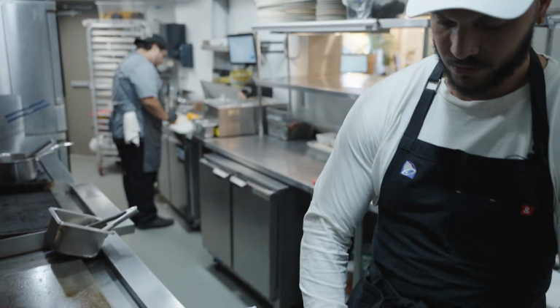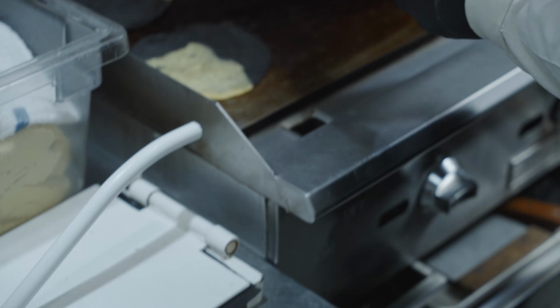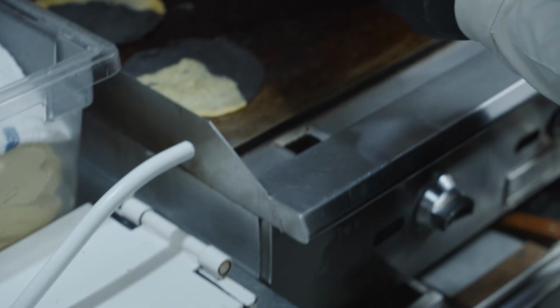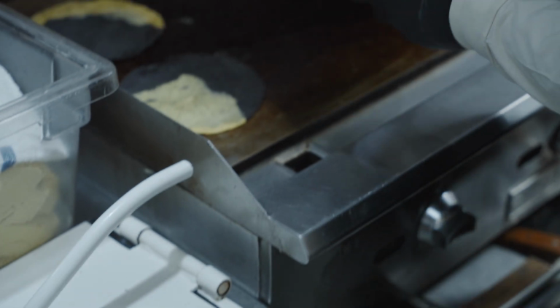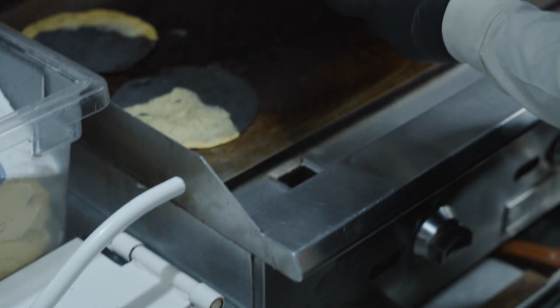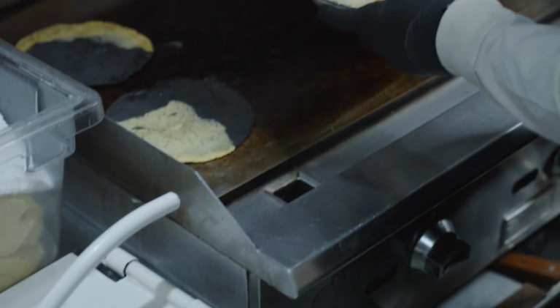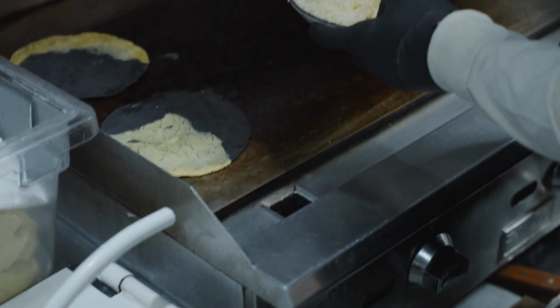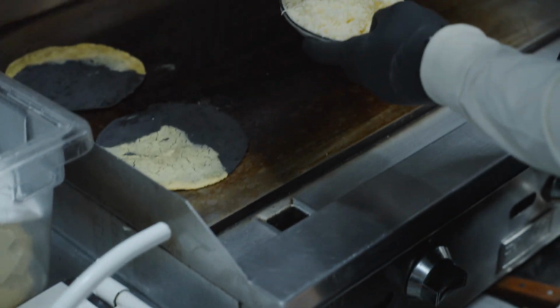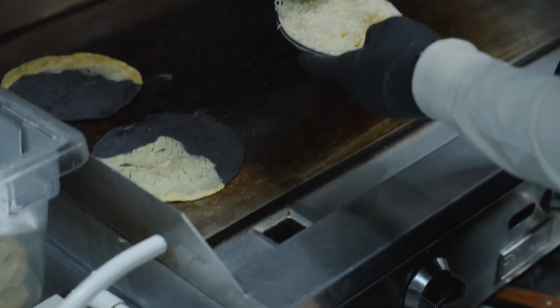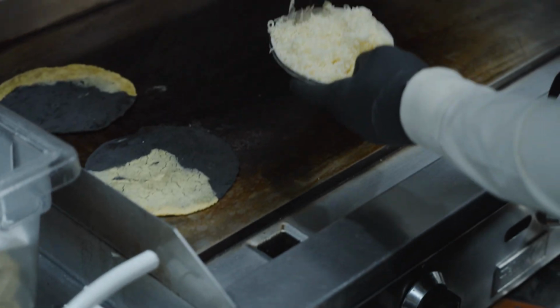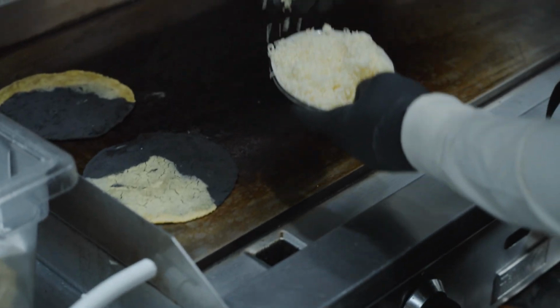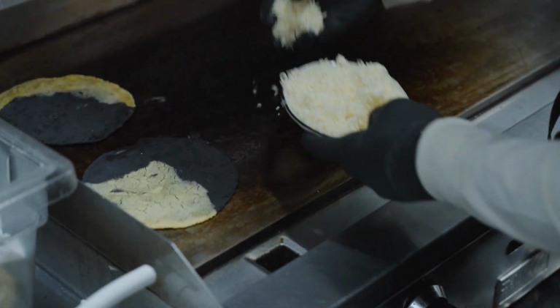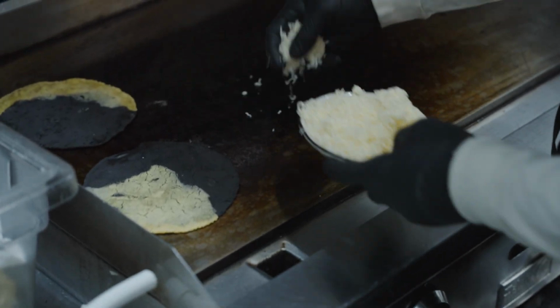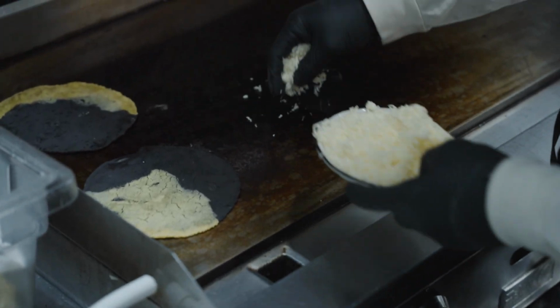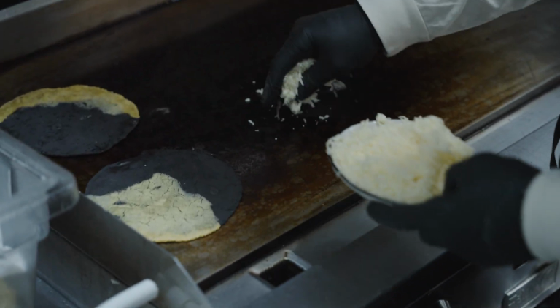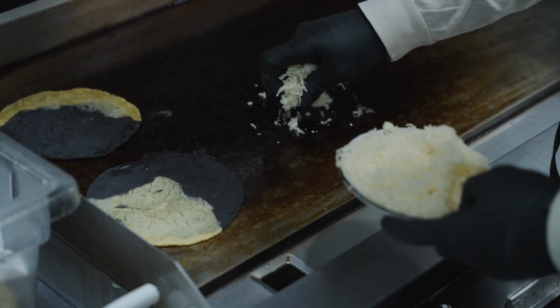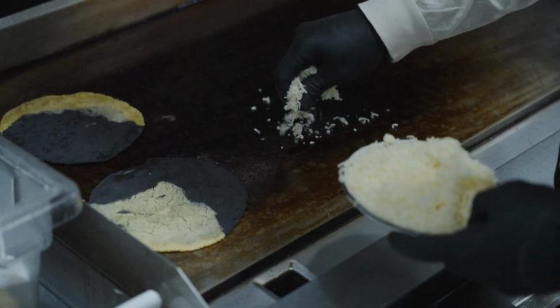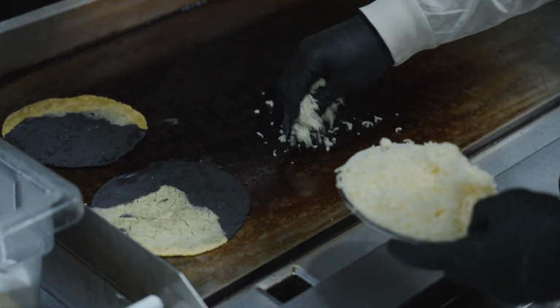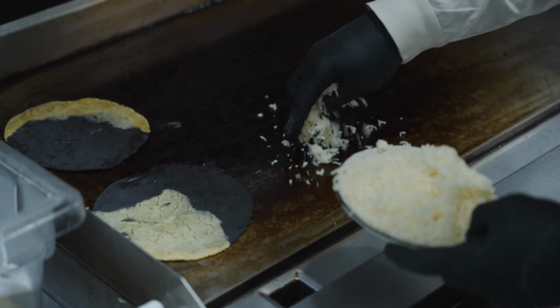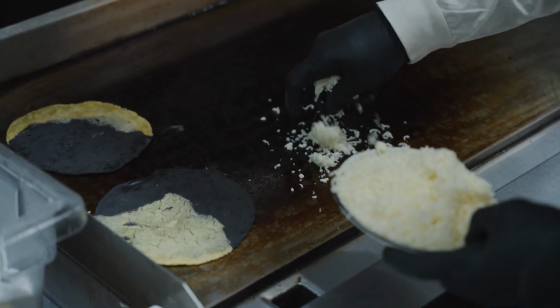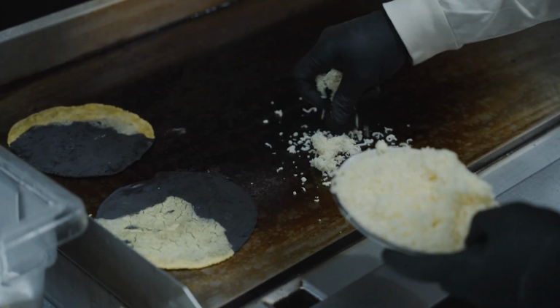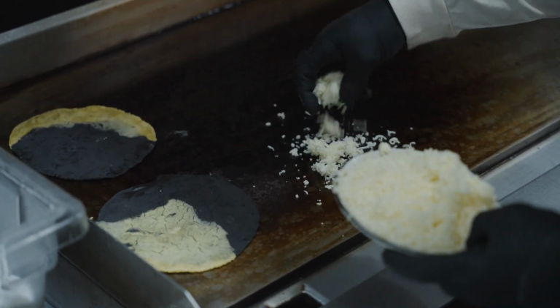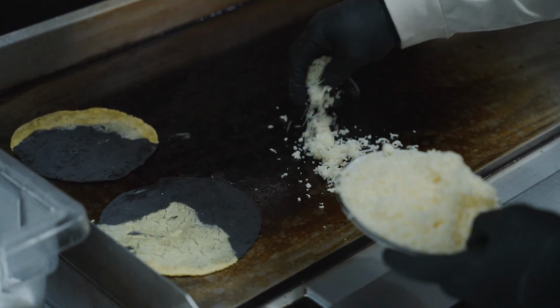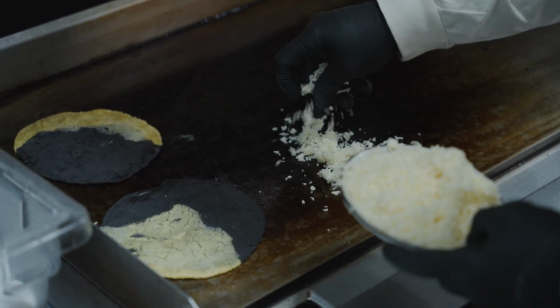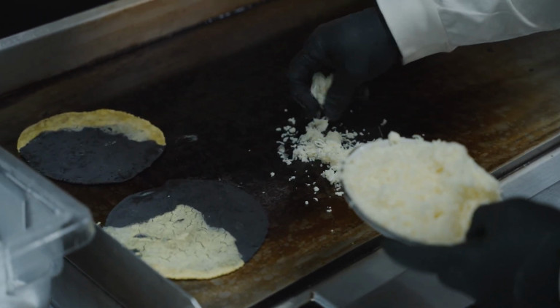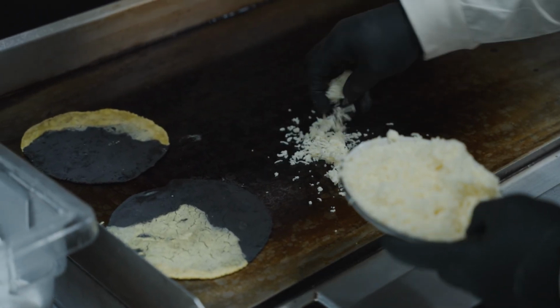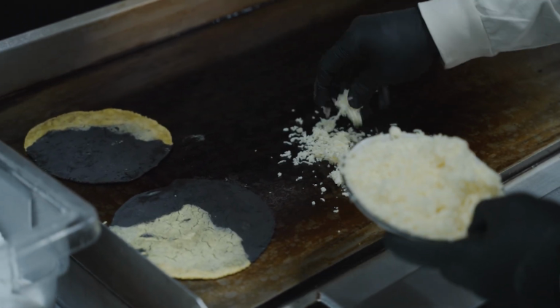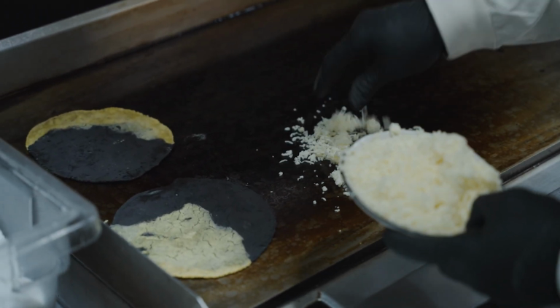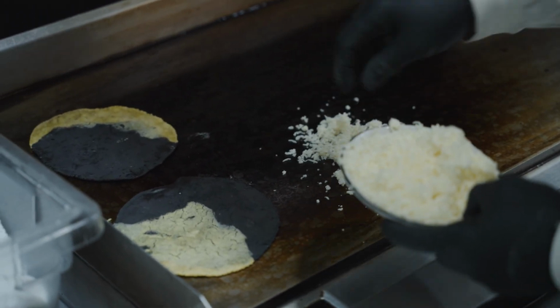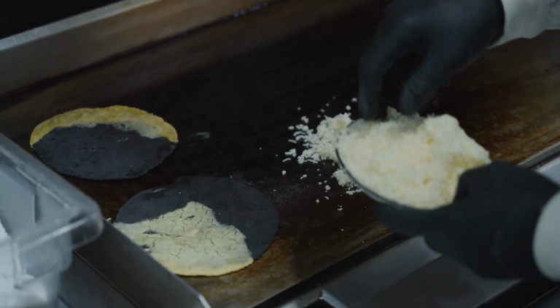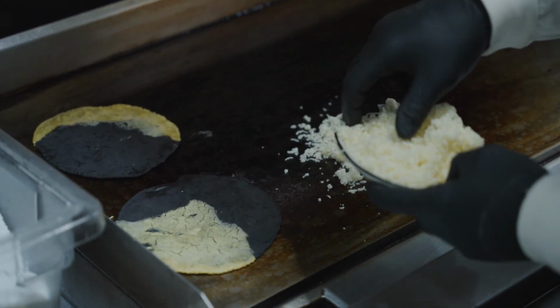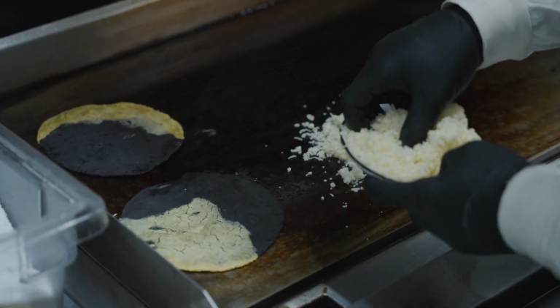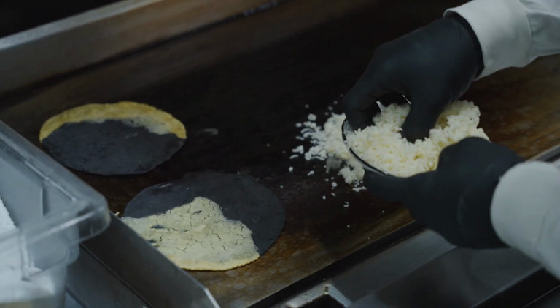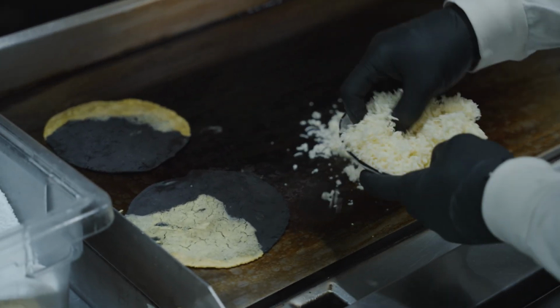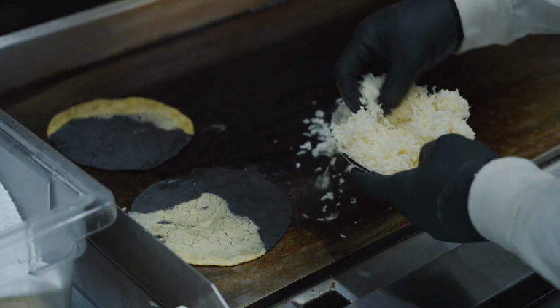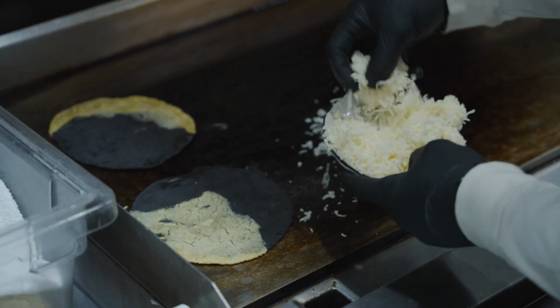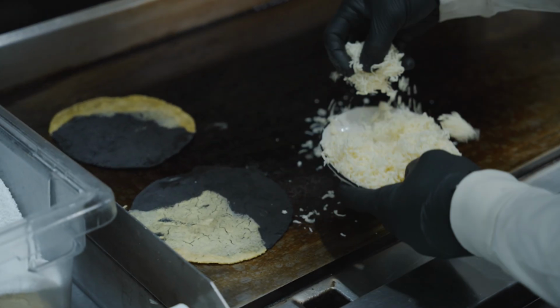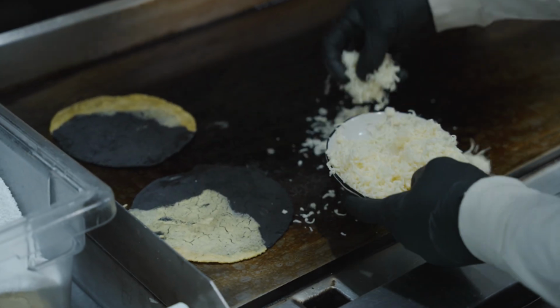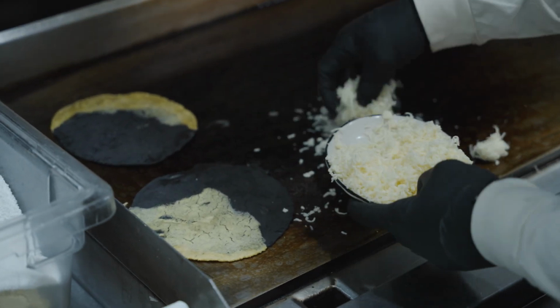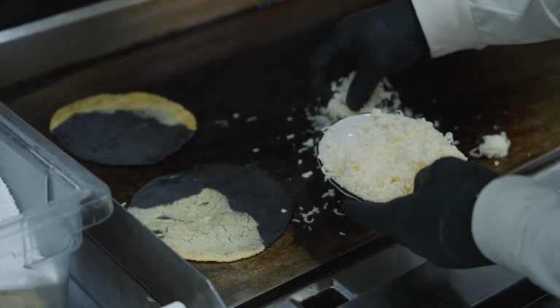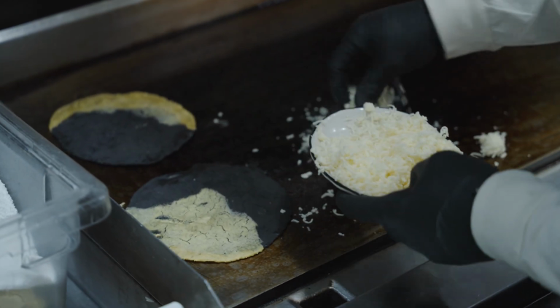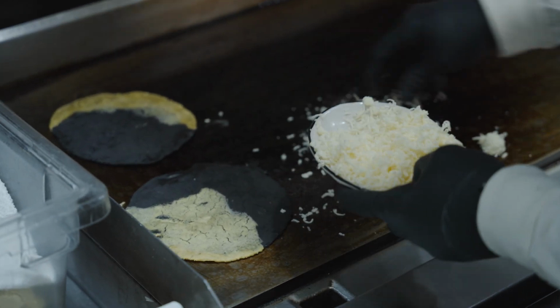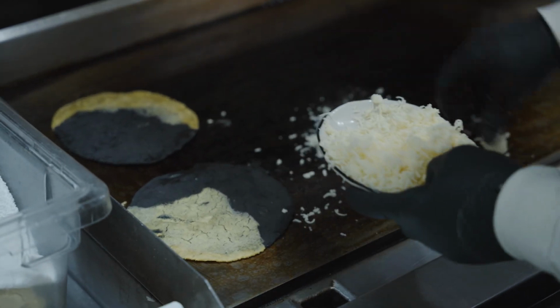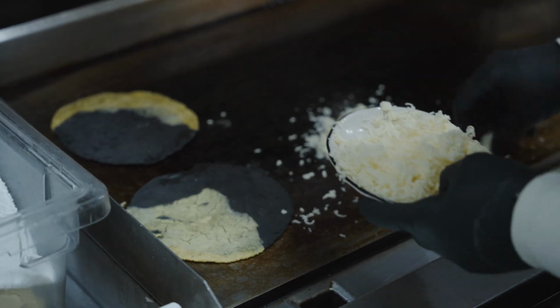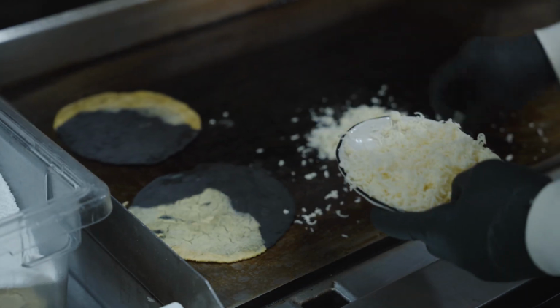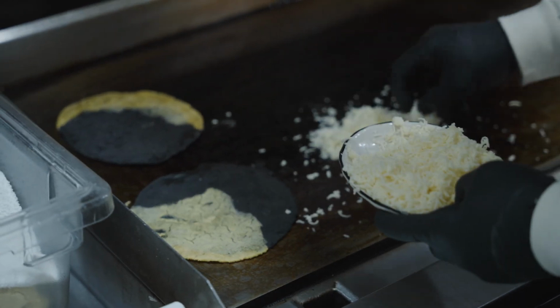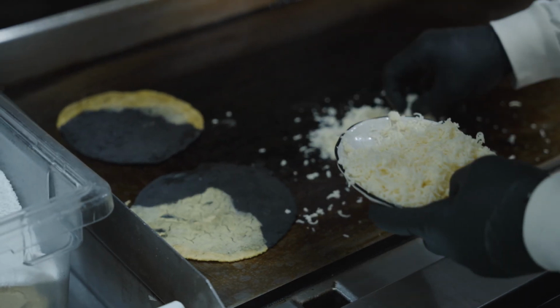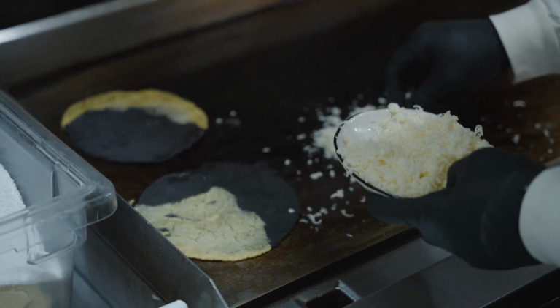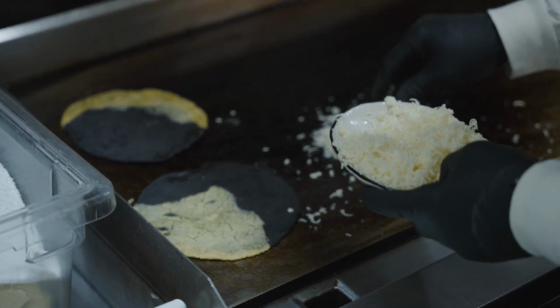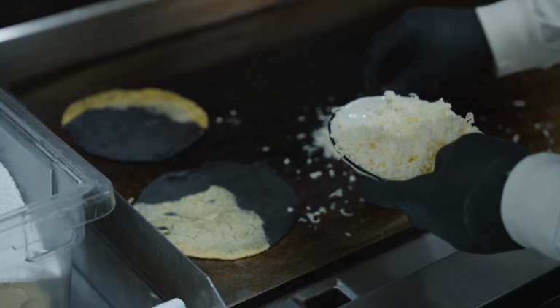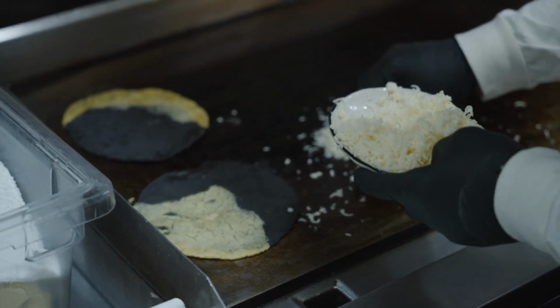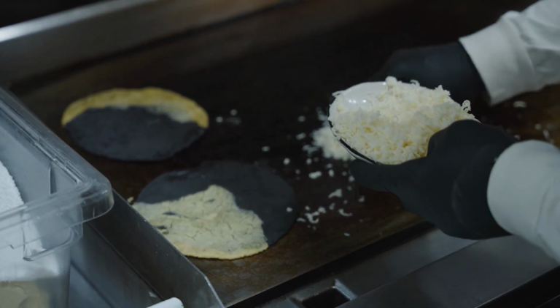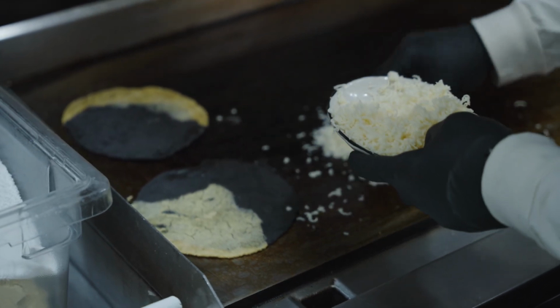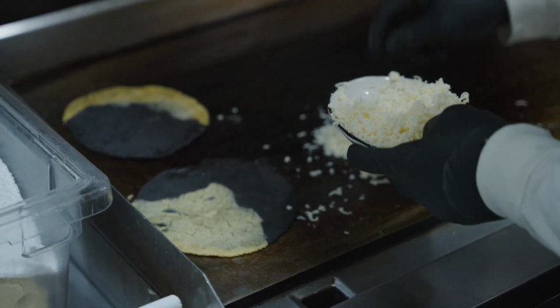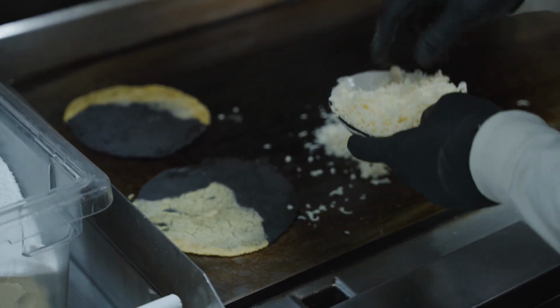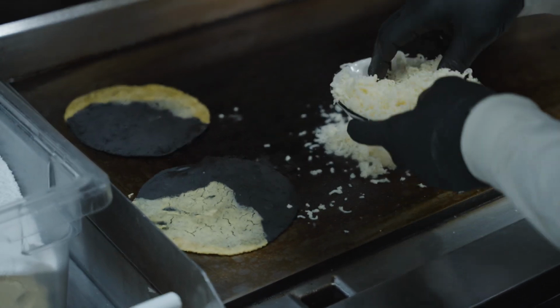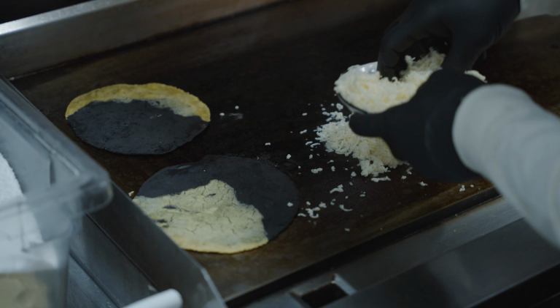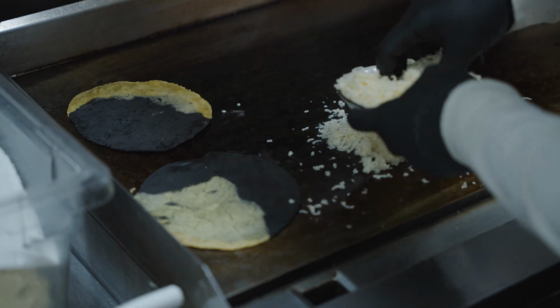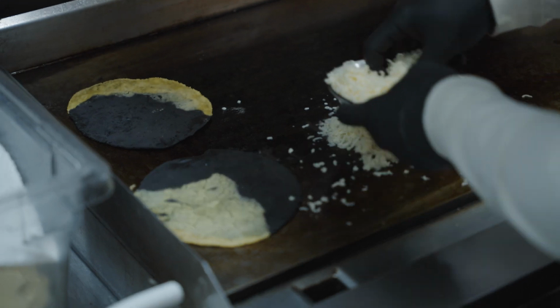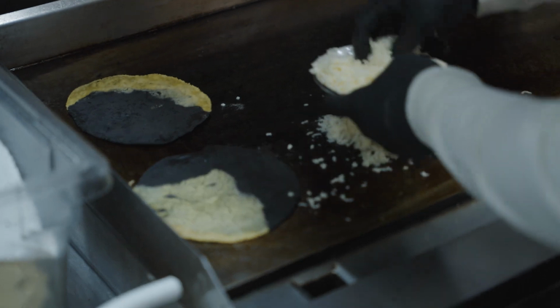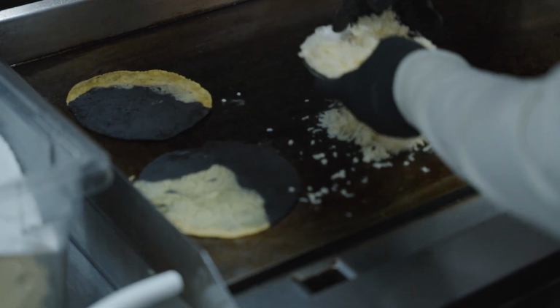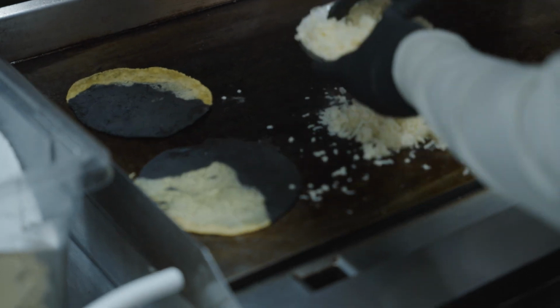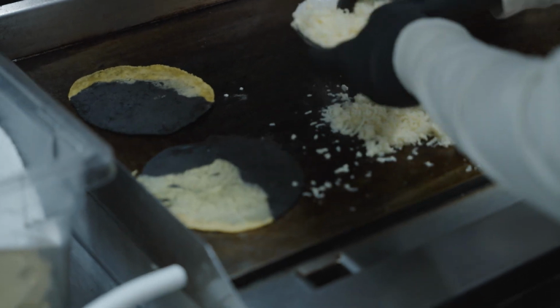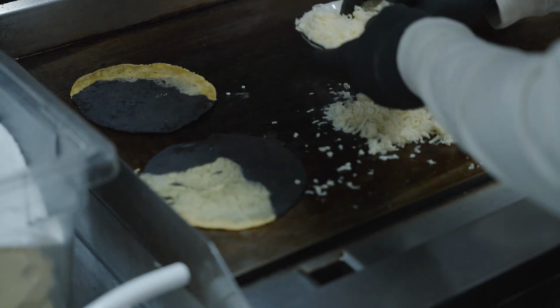We're going to go ahead, get our cheese down, fill it up, give it a nice flip, a little oil and a crust.